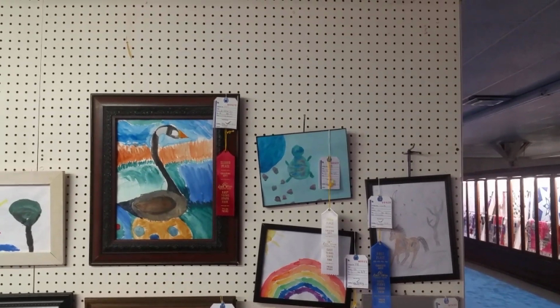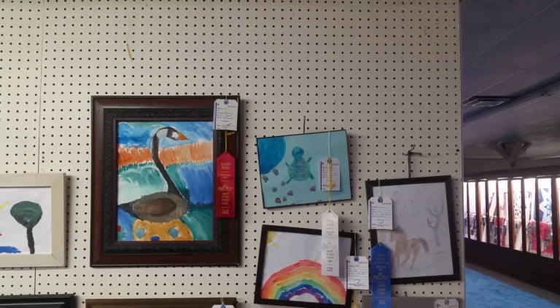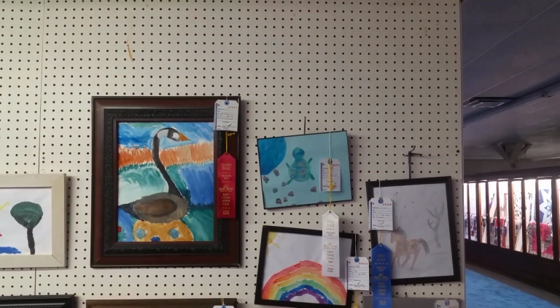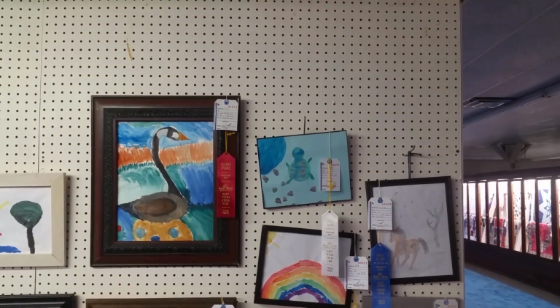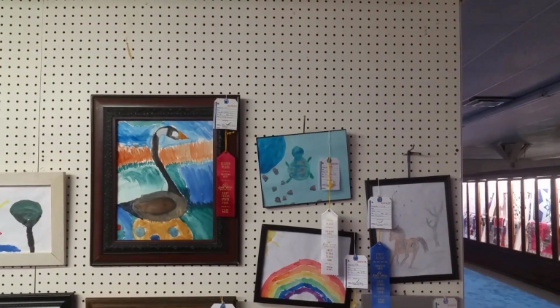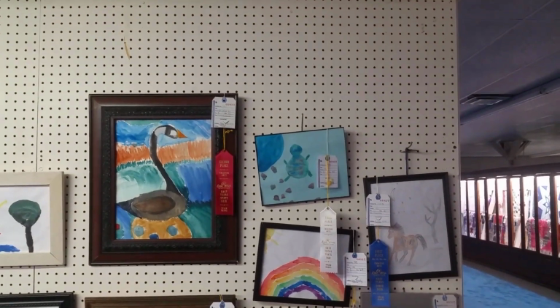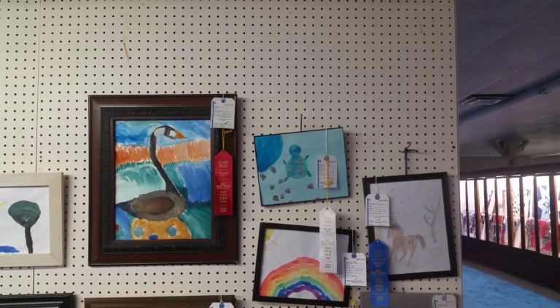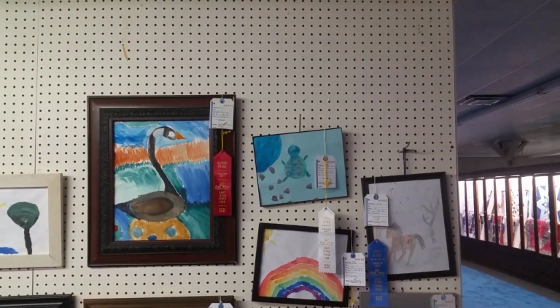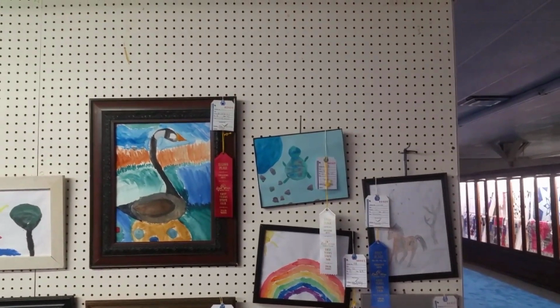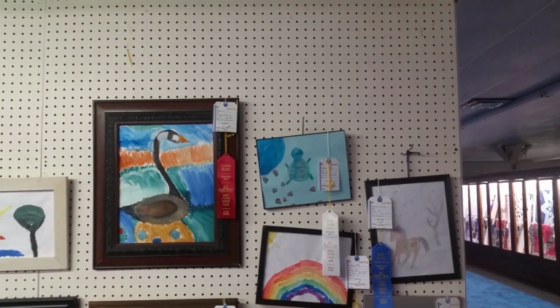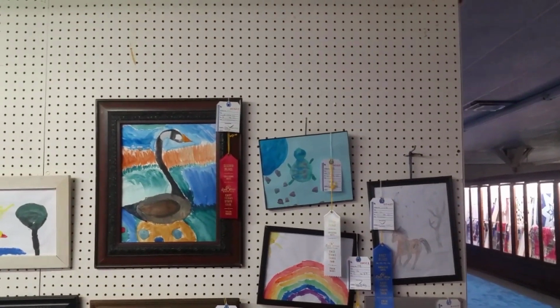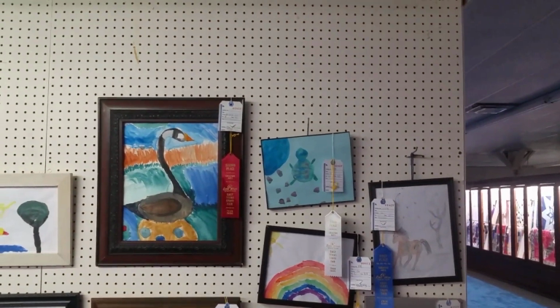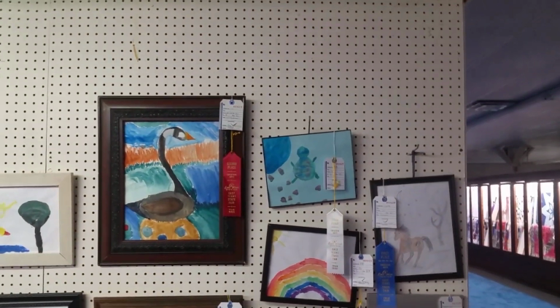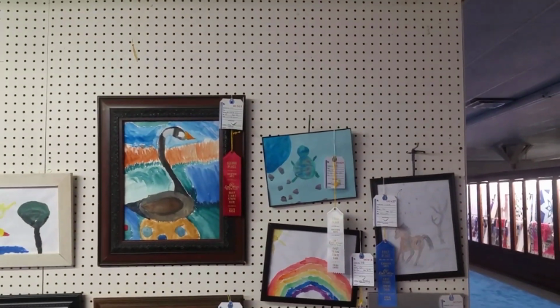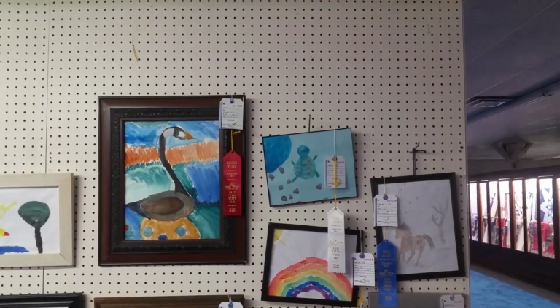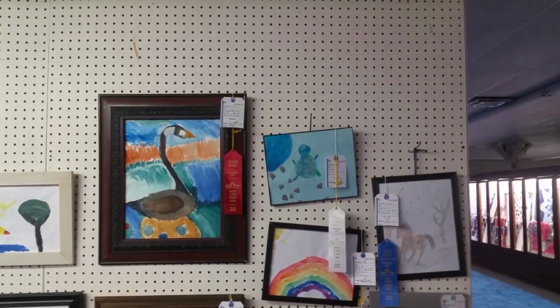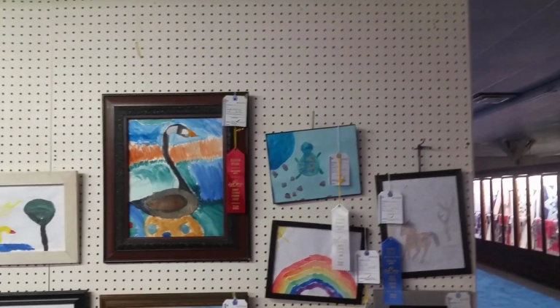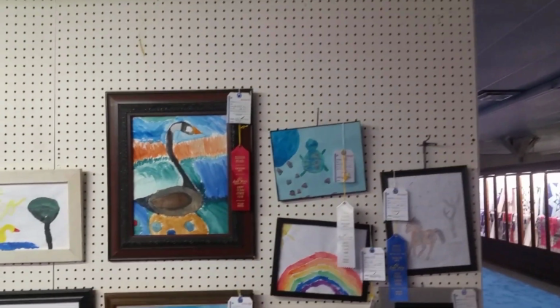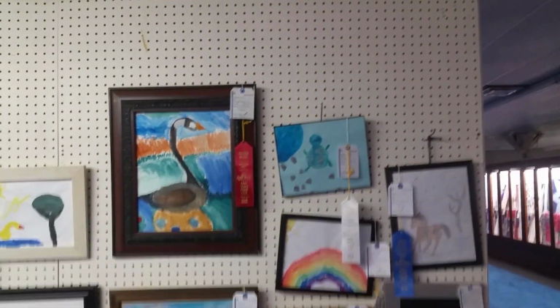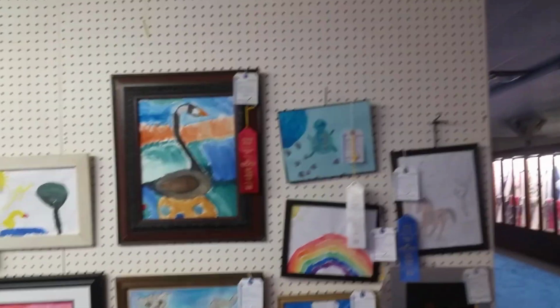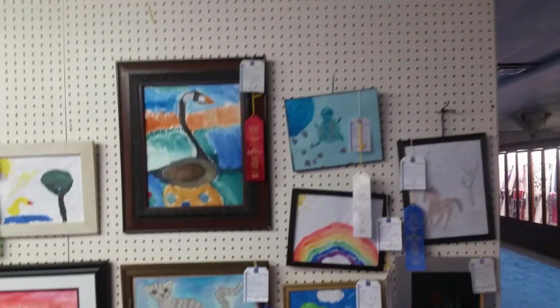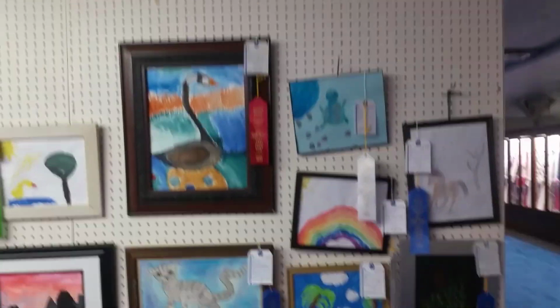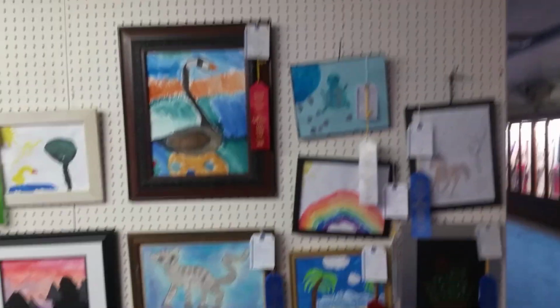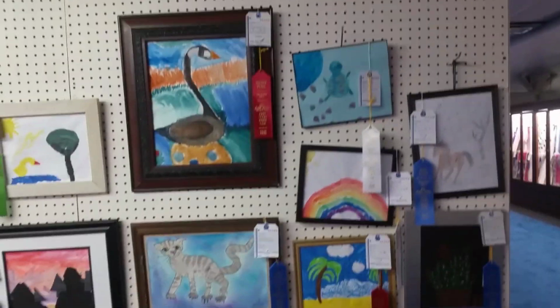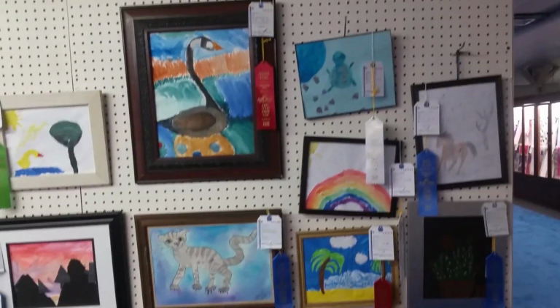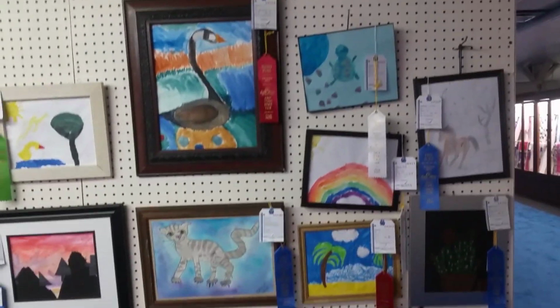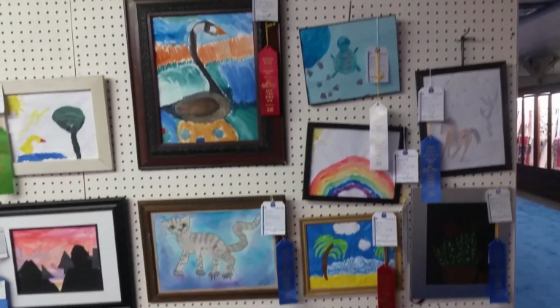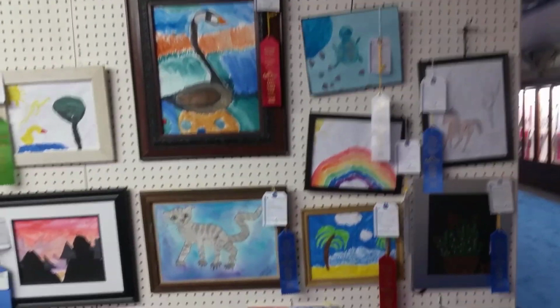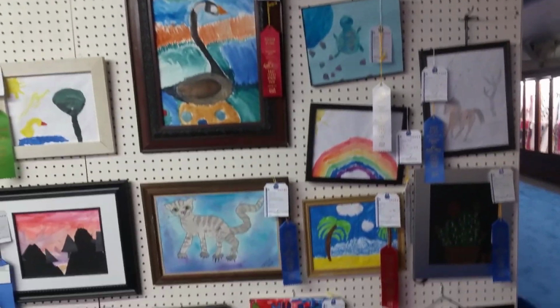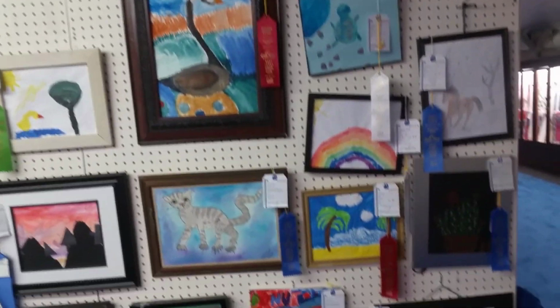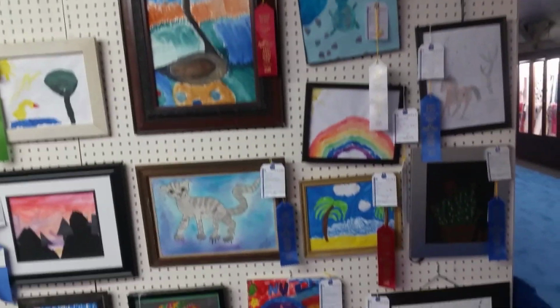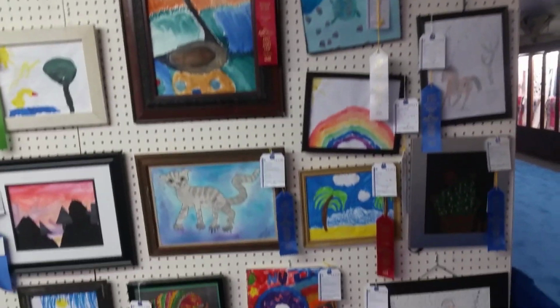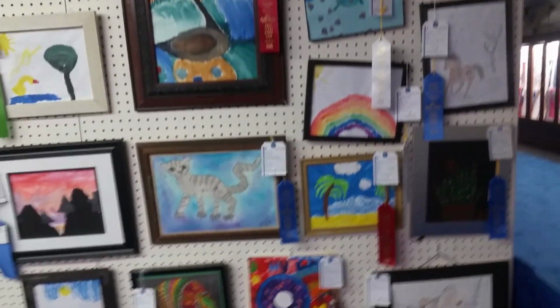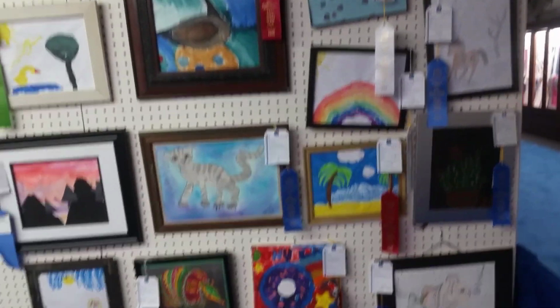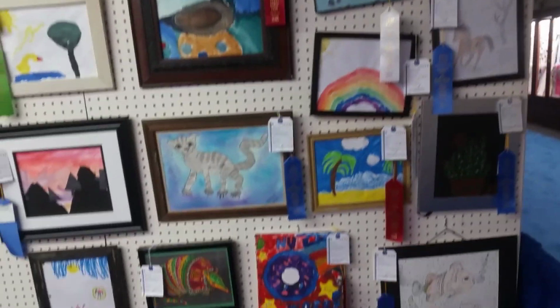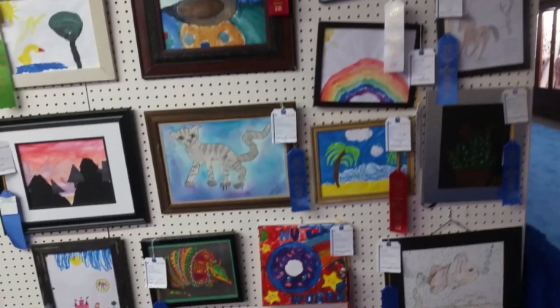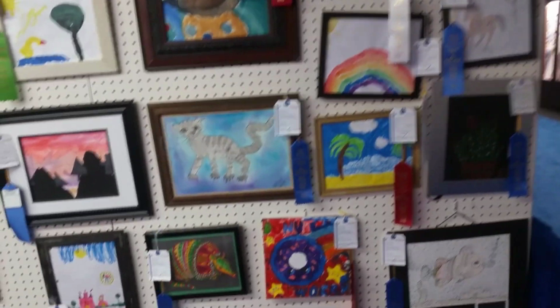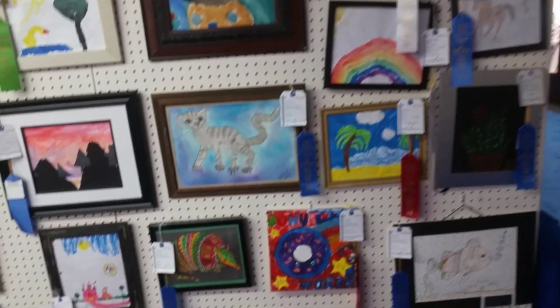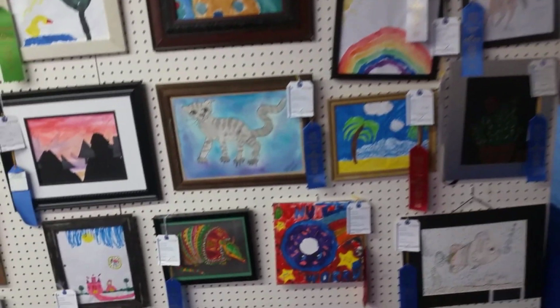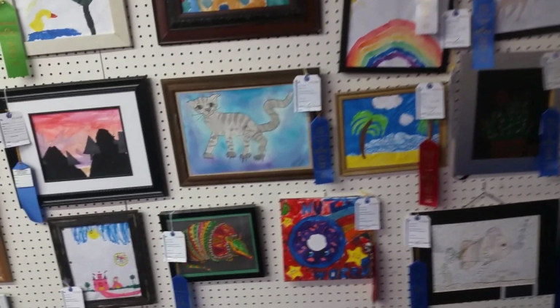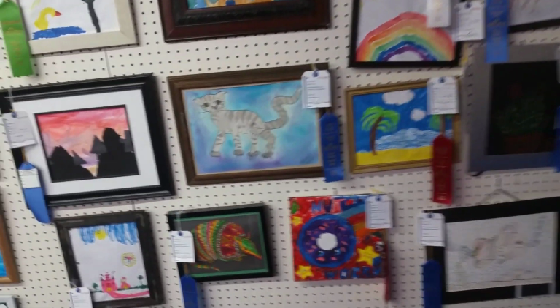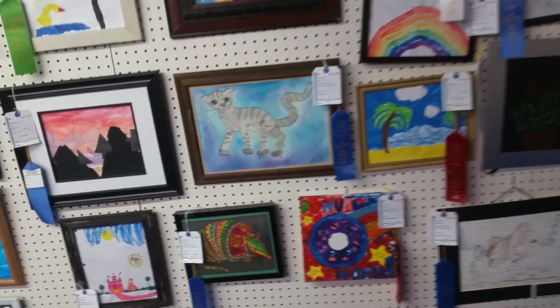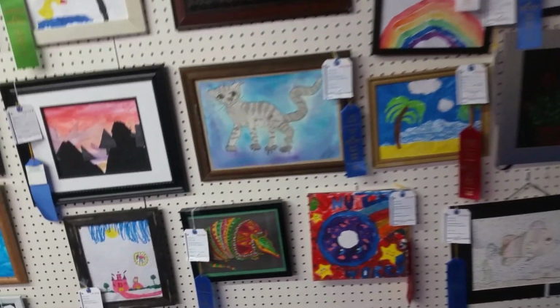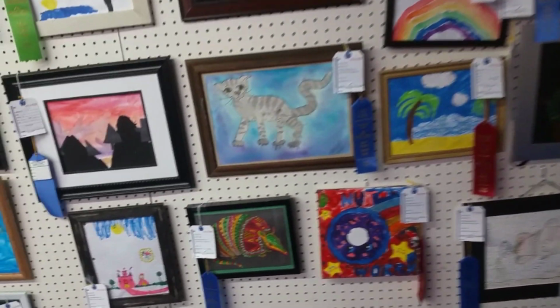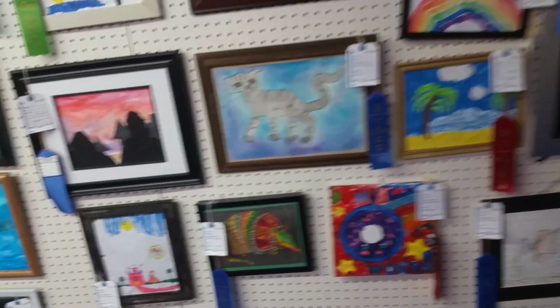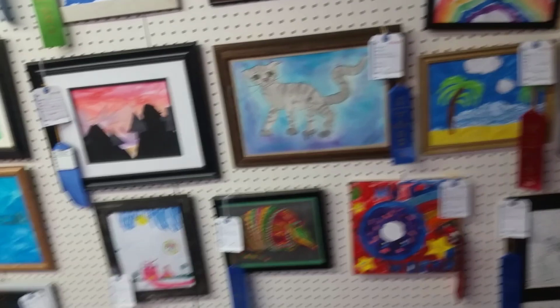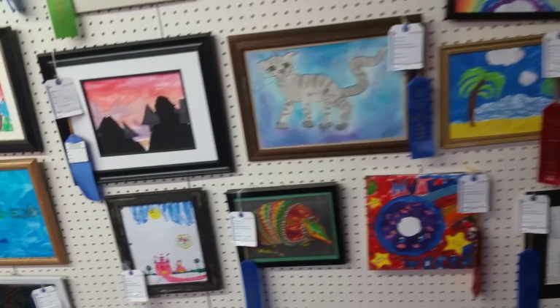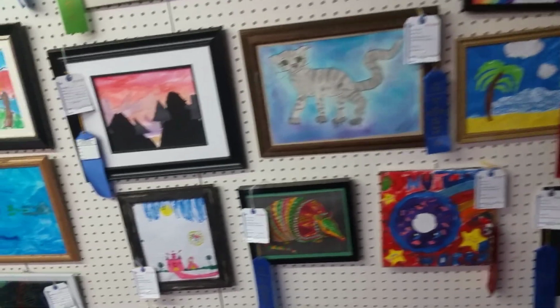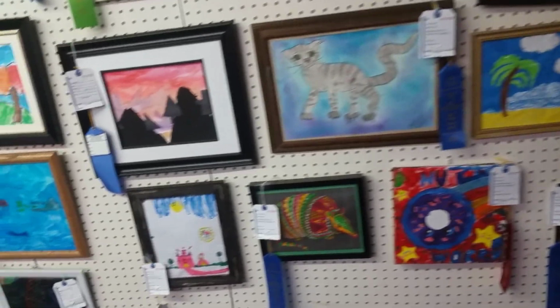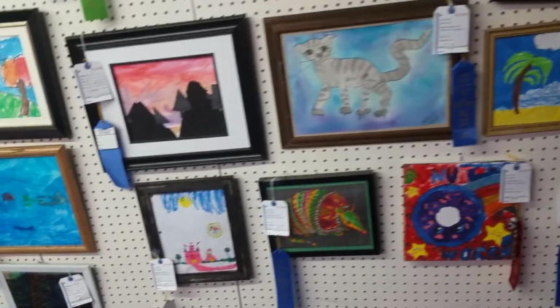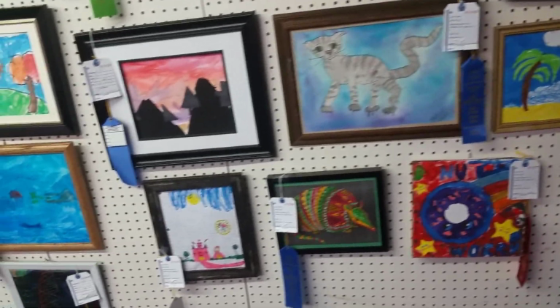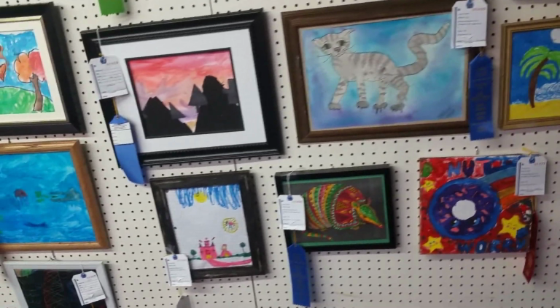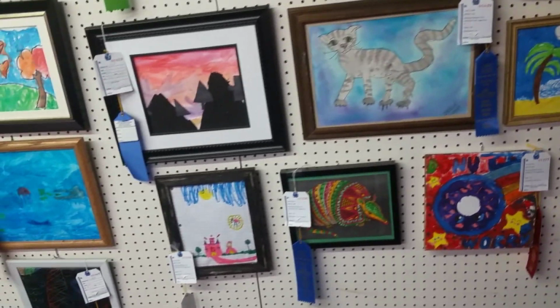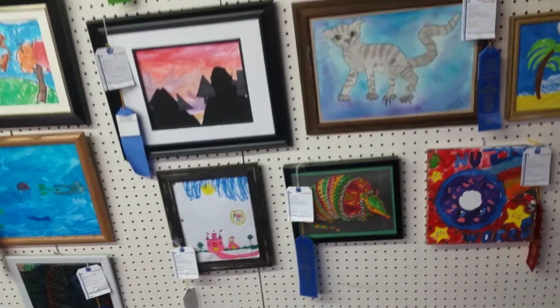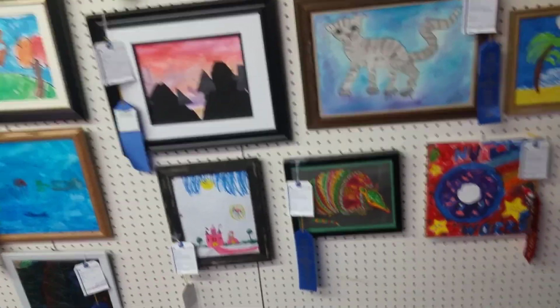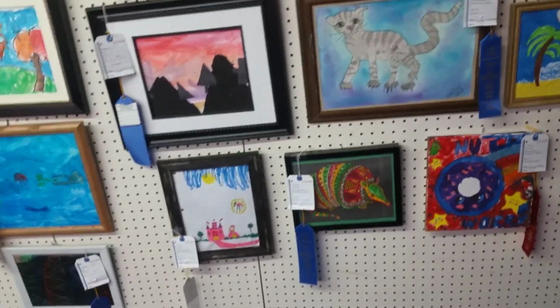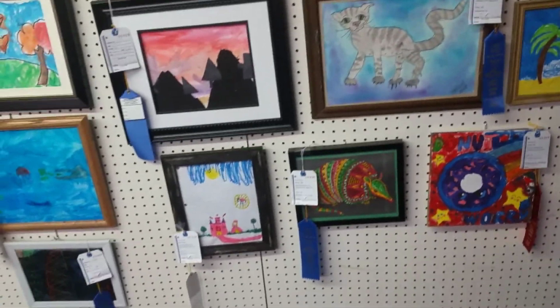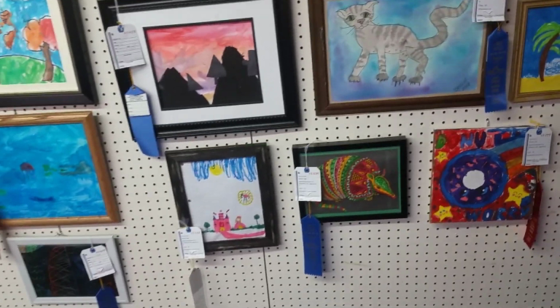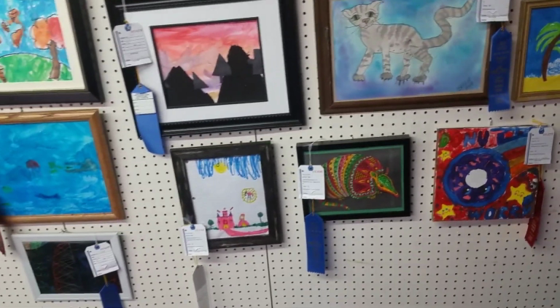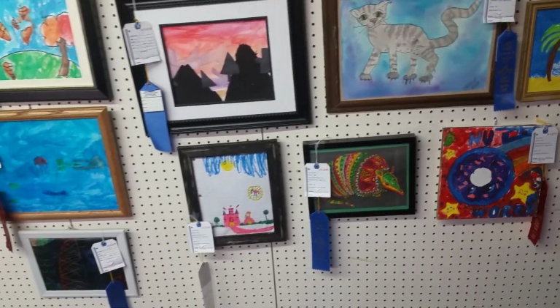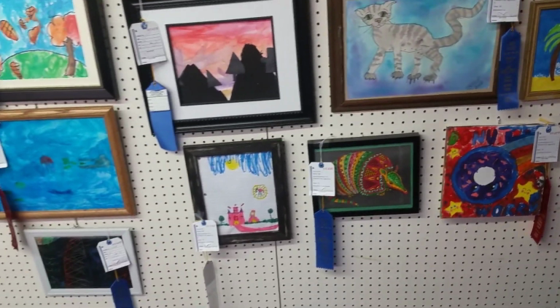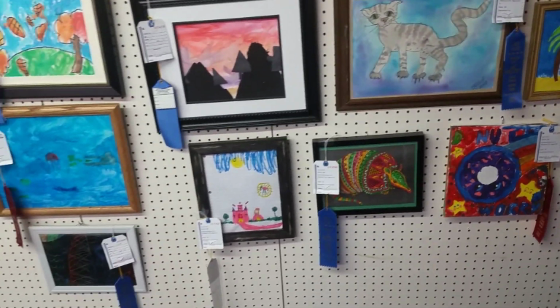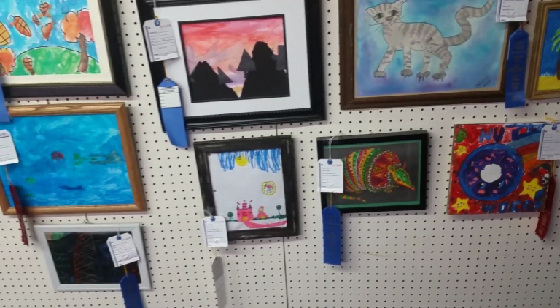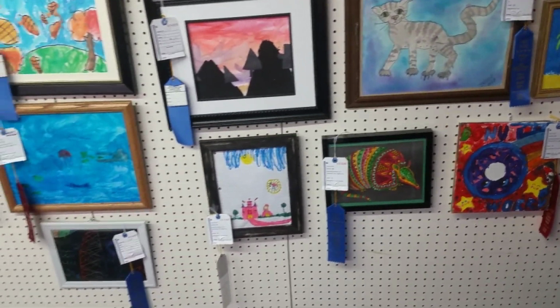Art by some kids. Some of these kids are pretty good. There's an armadillo.